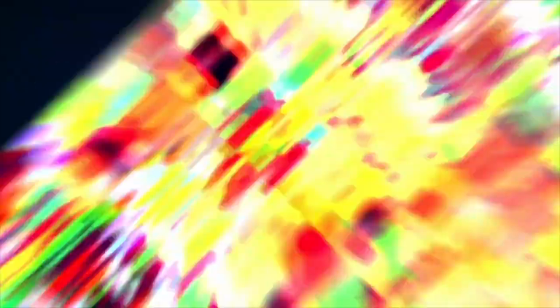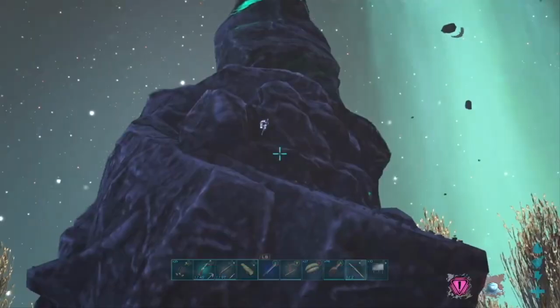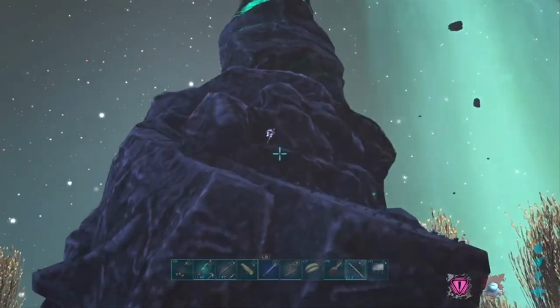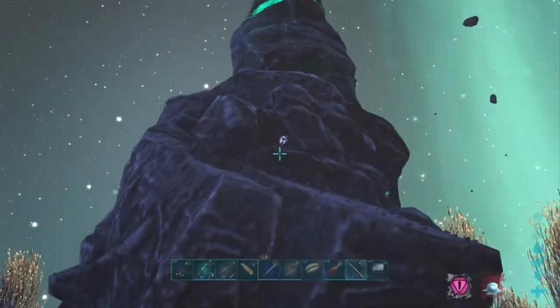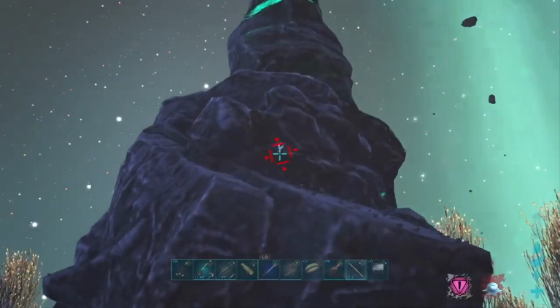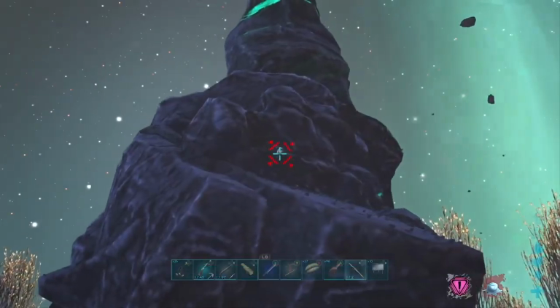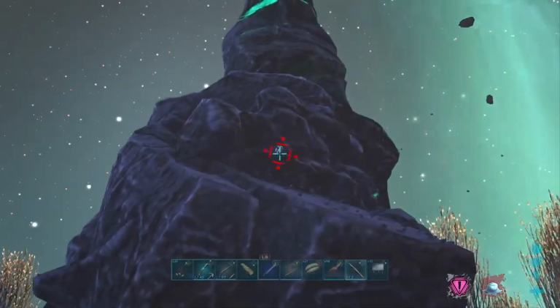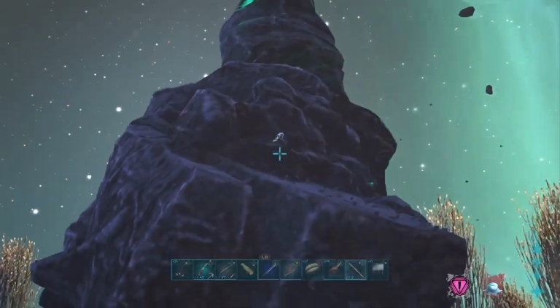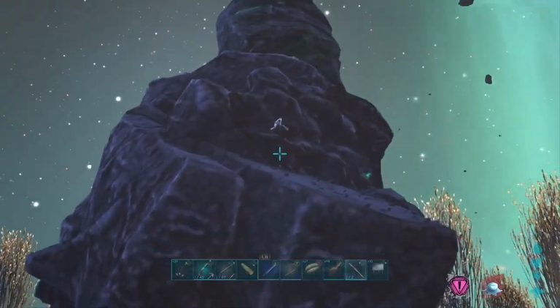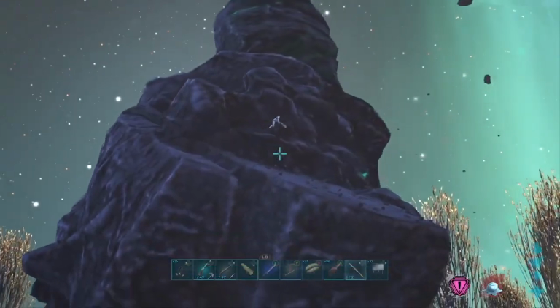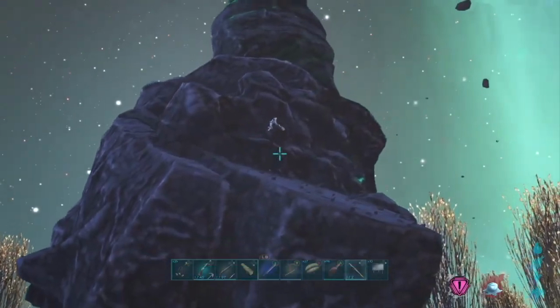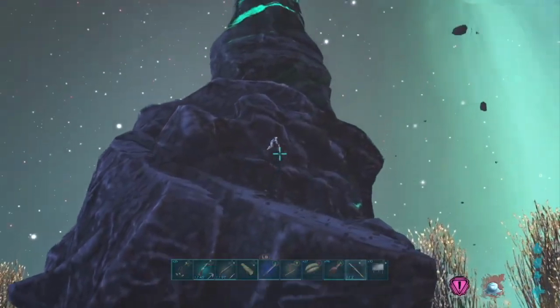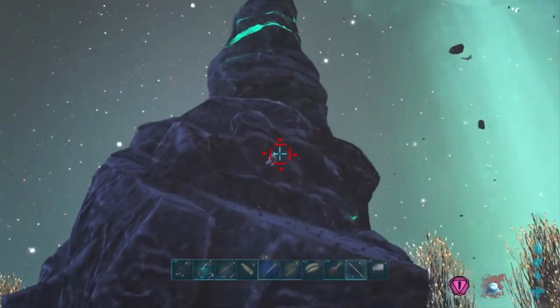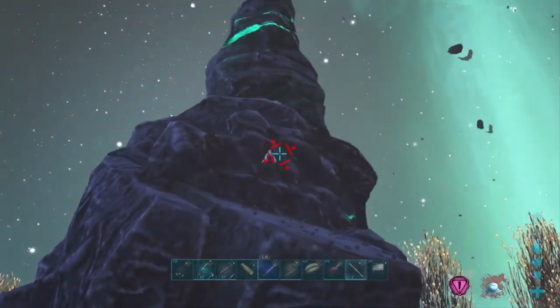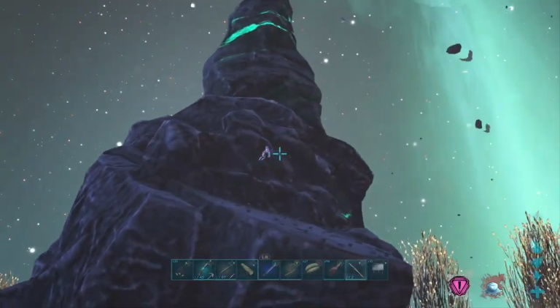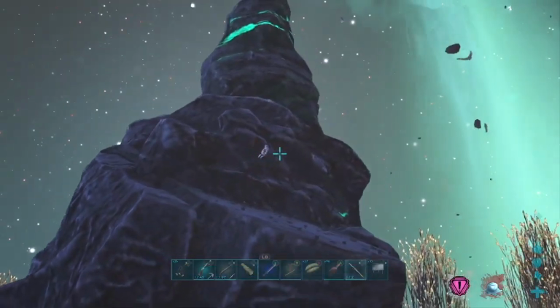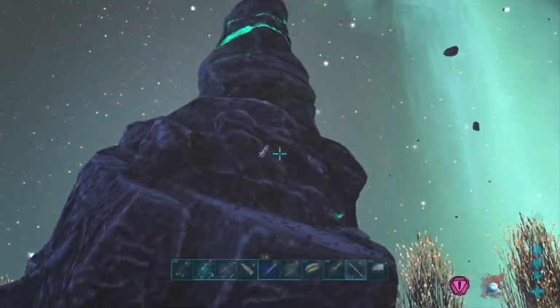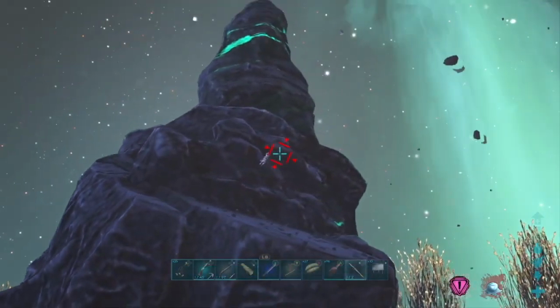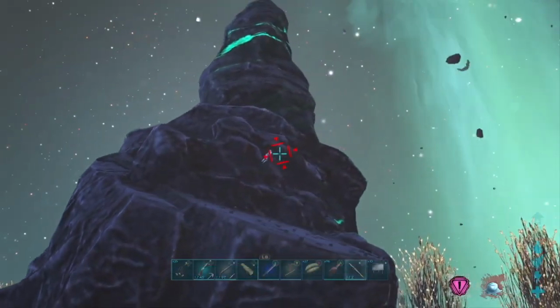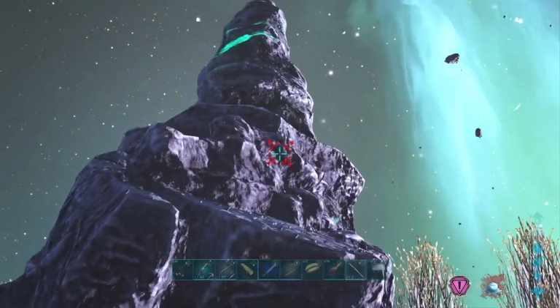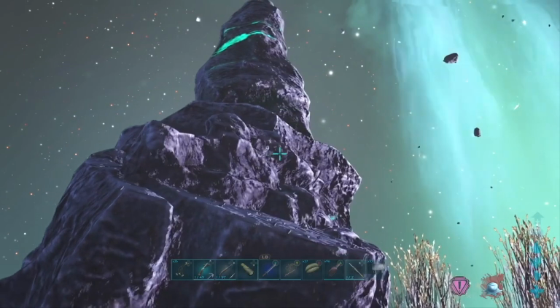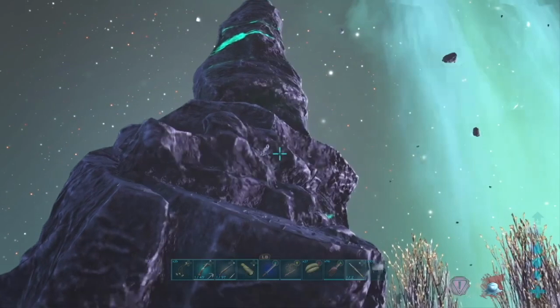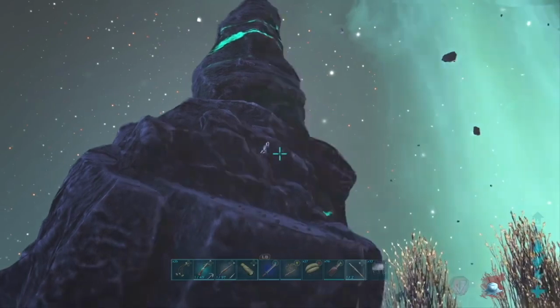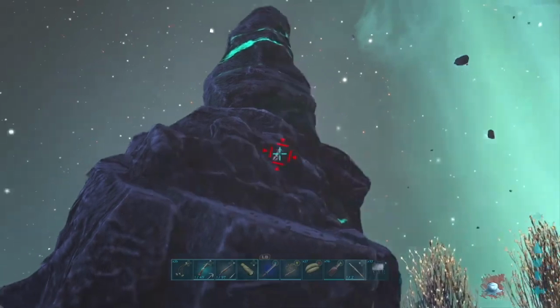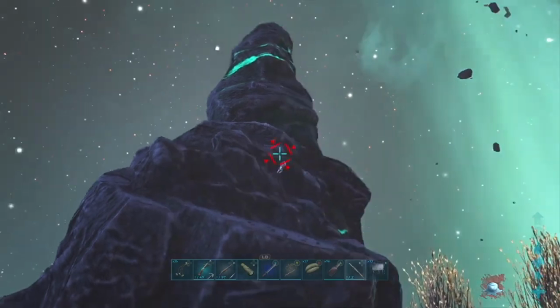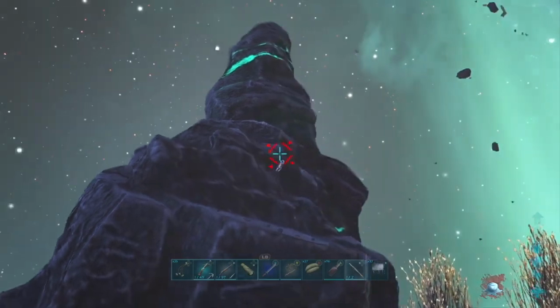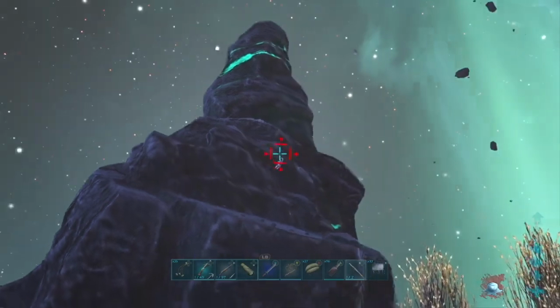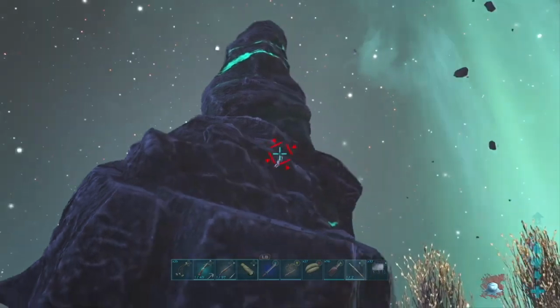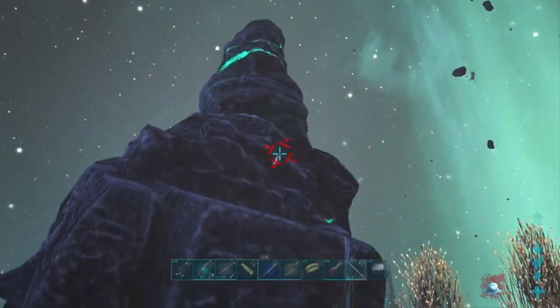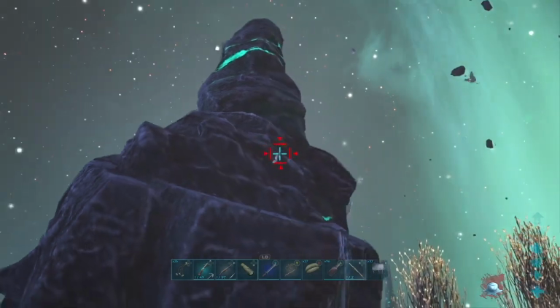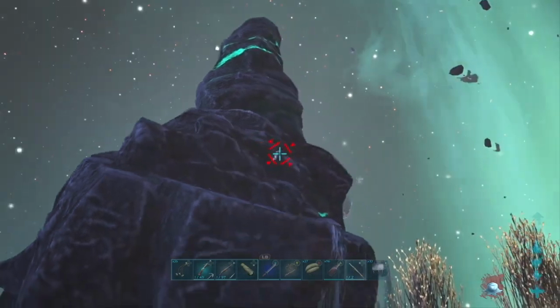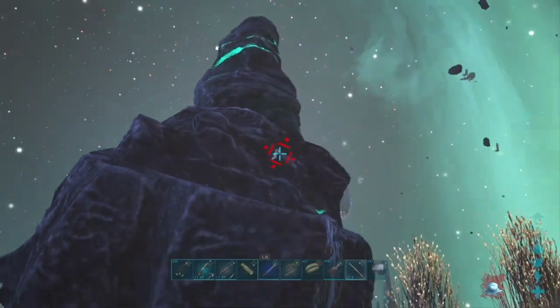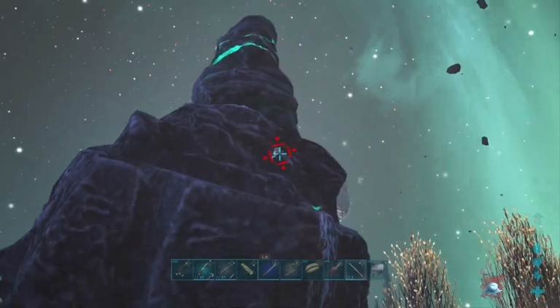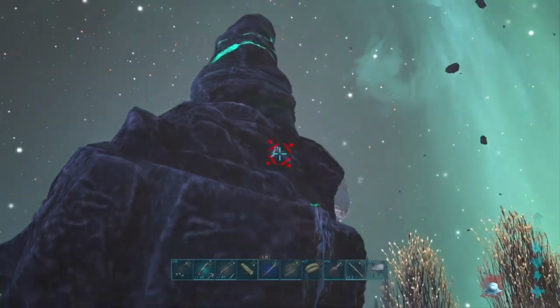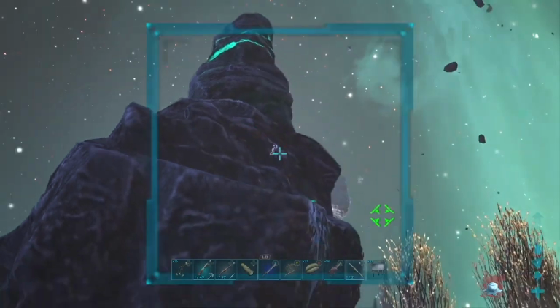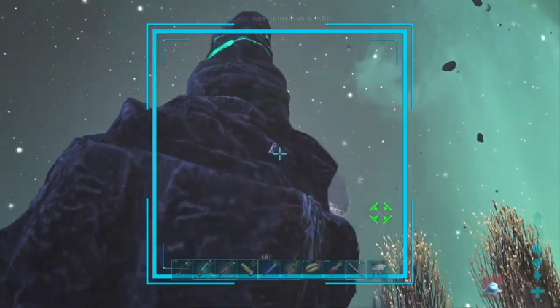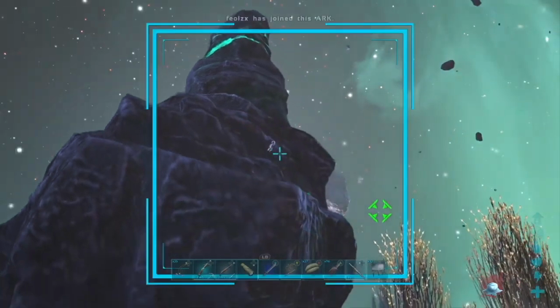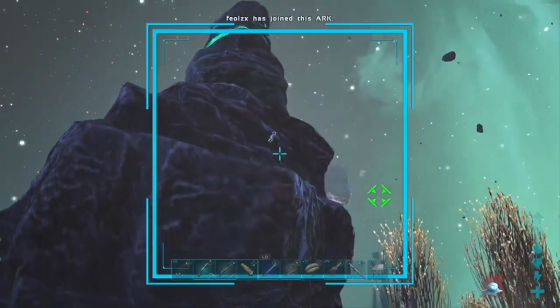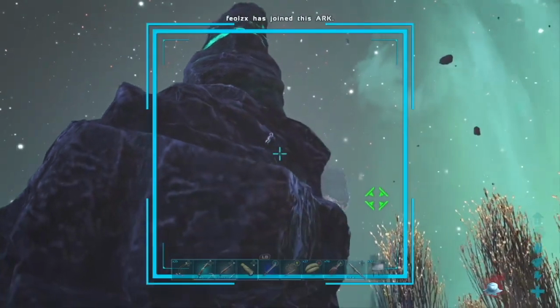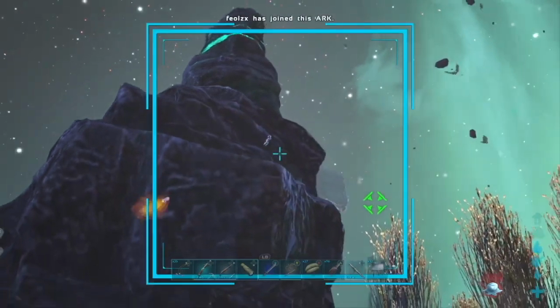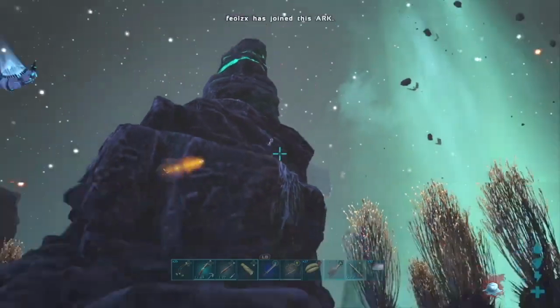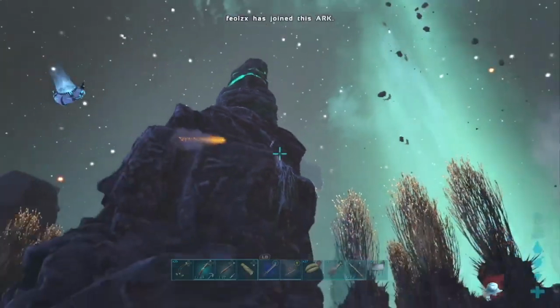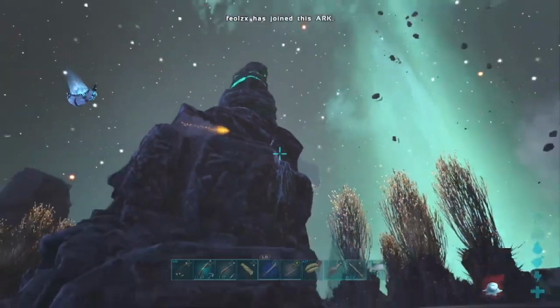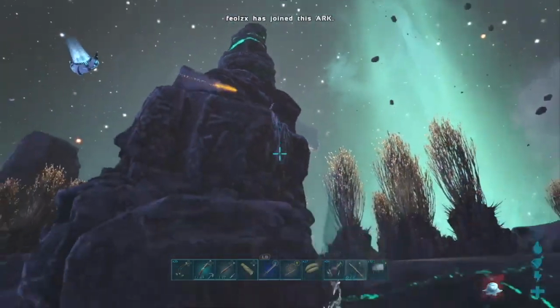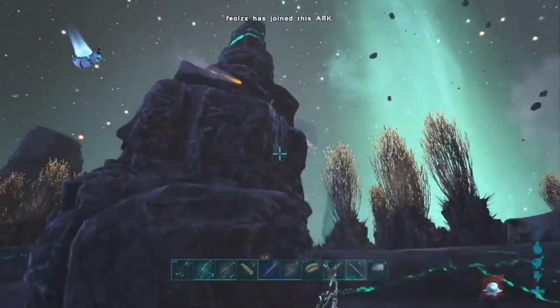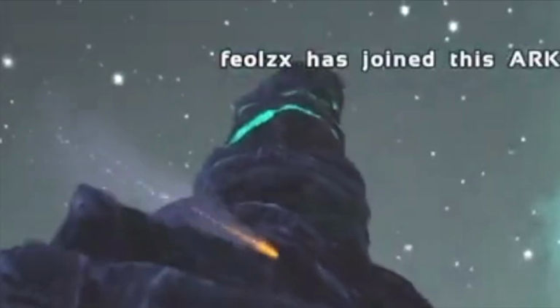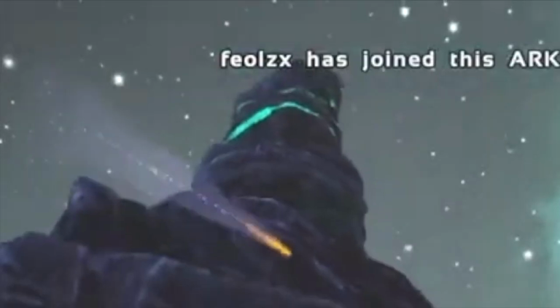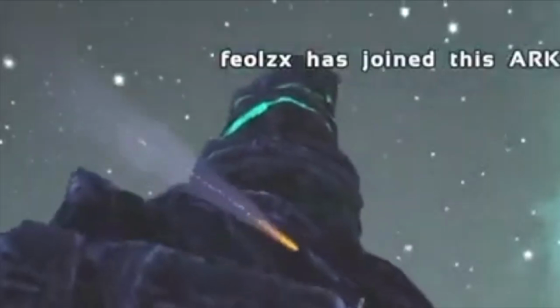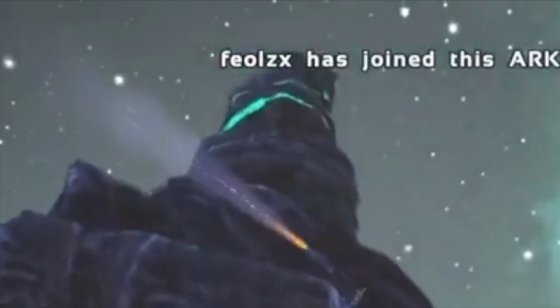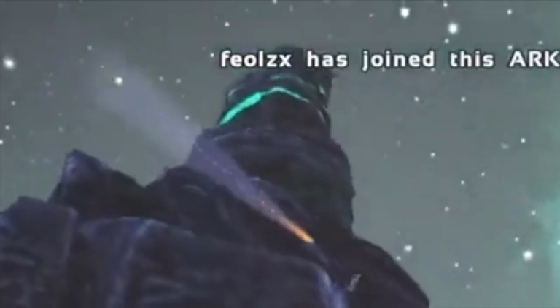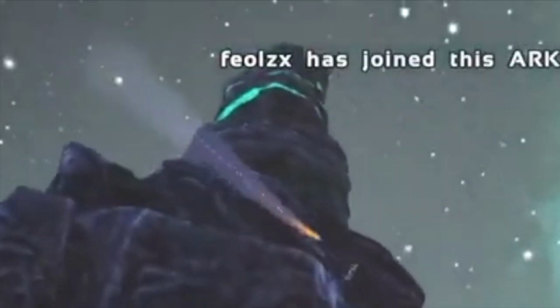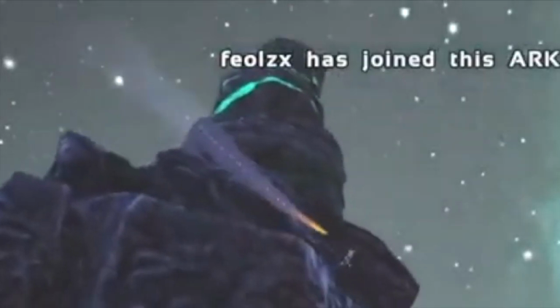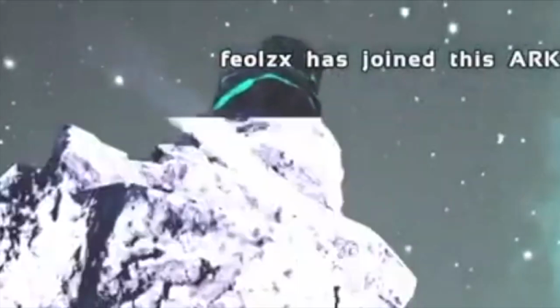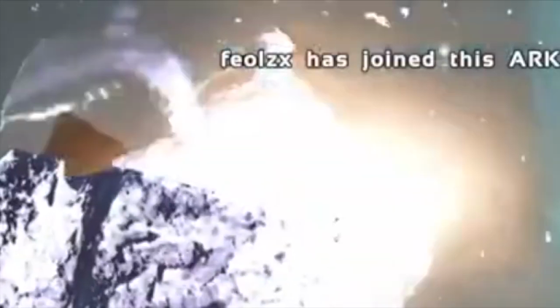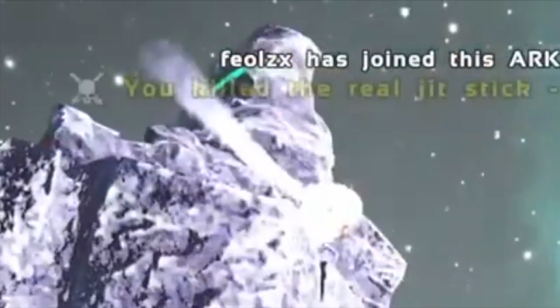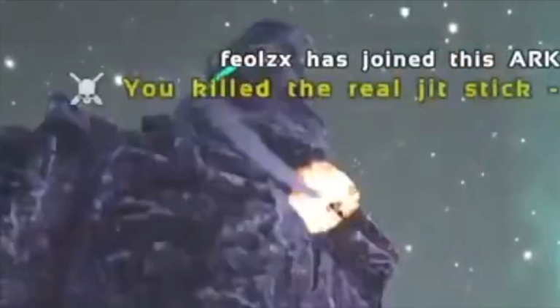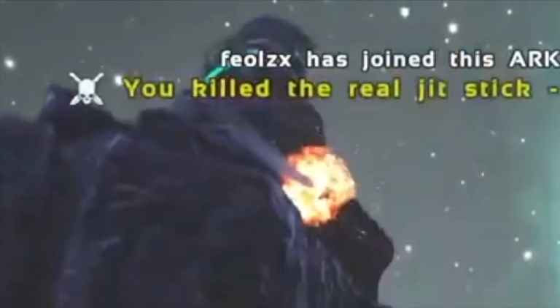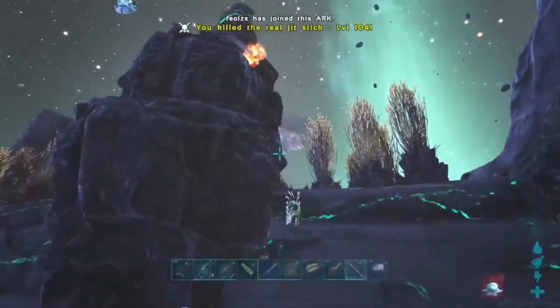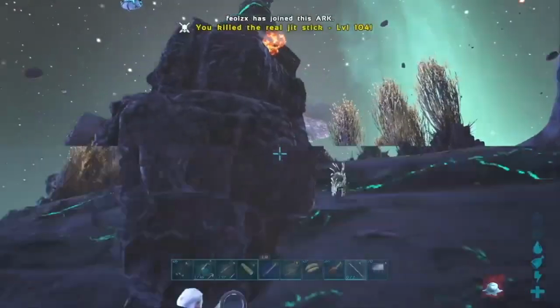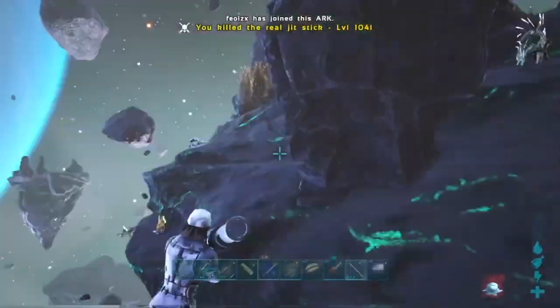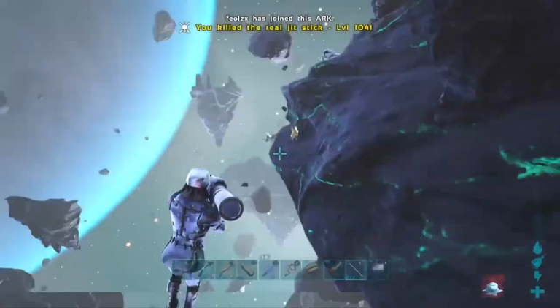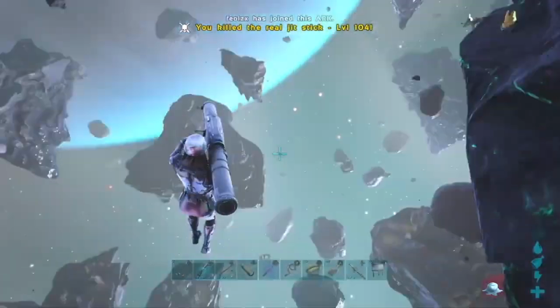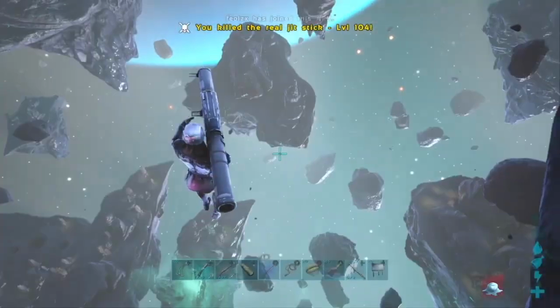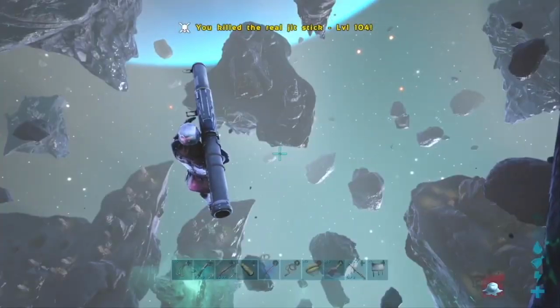The first clip I wanted to go over was homing launchers in the lunar biome. It's extremely easy to lock onto people due to how slow they move and it's extremely hard to get away from it.